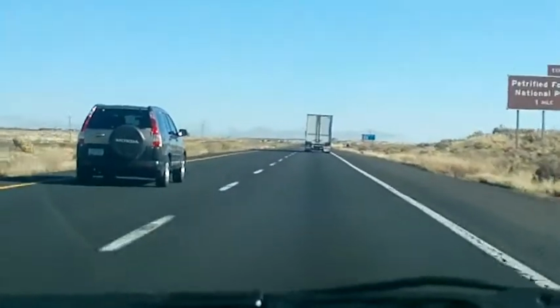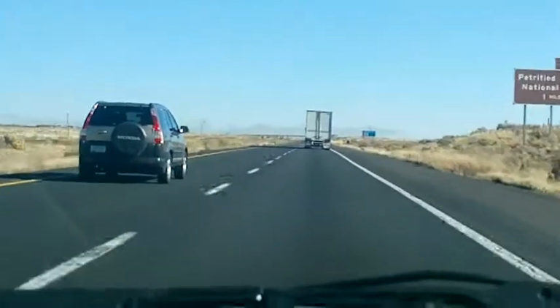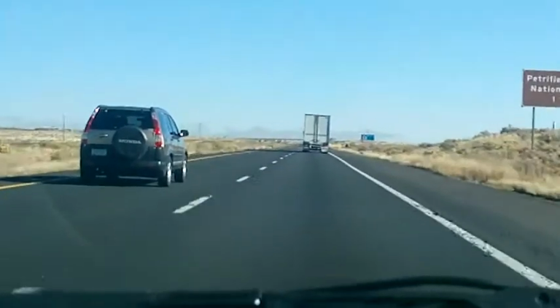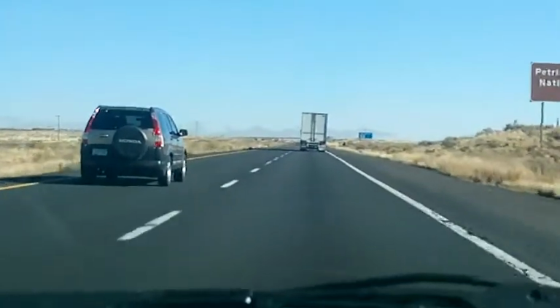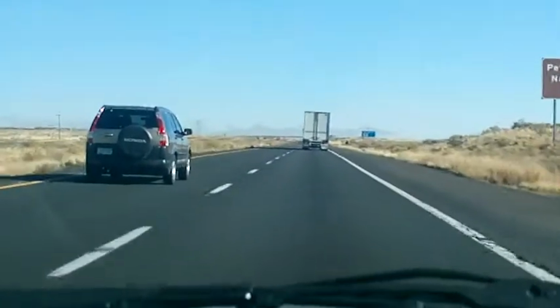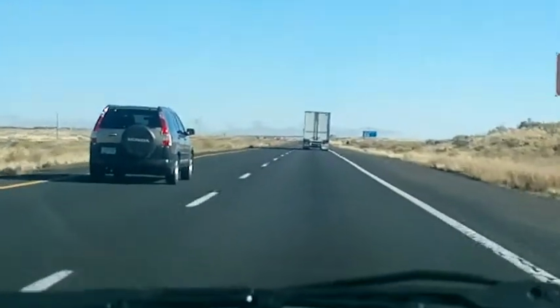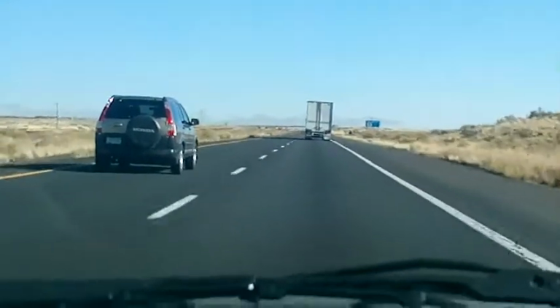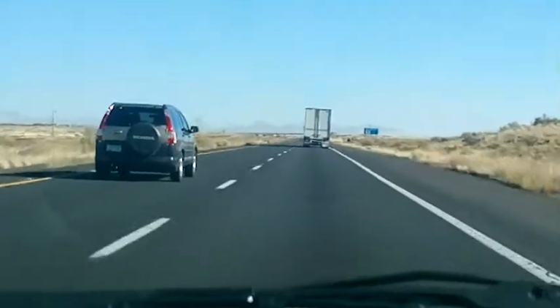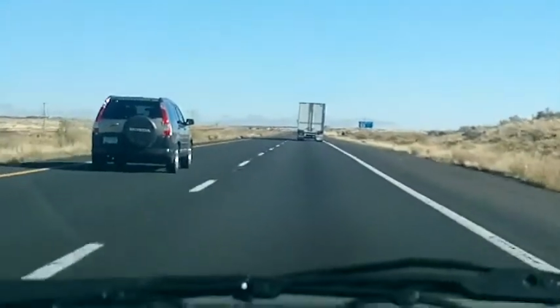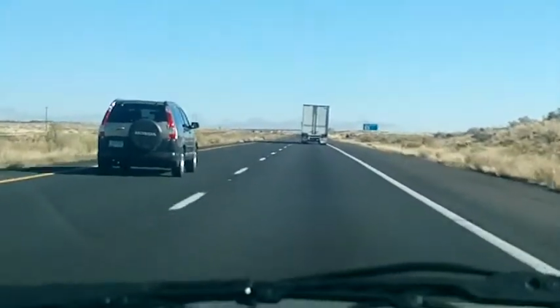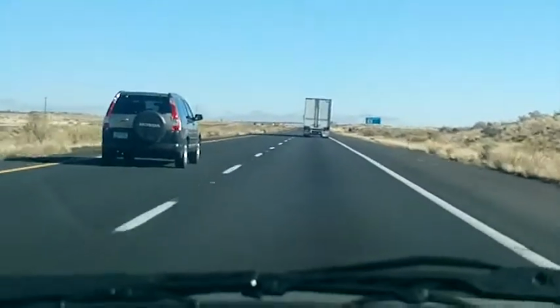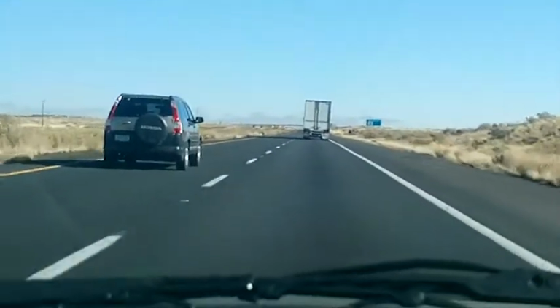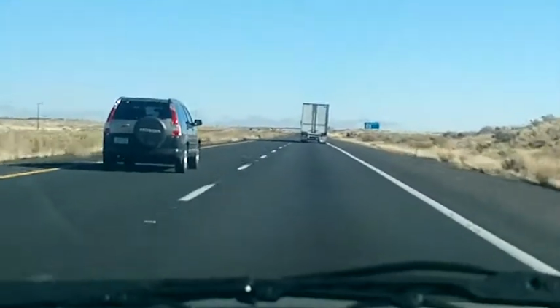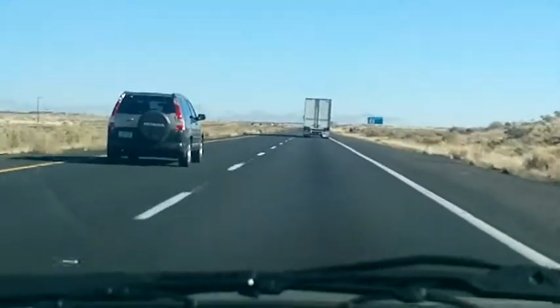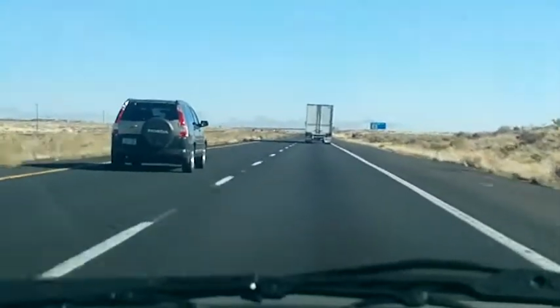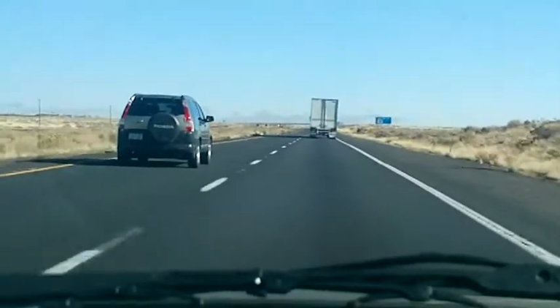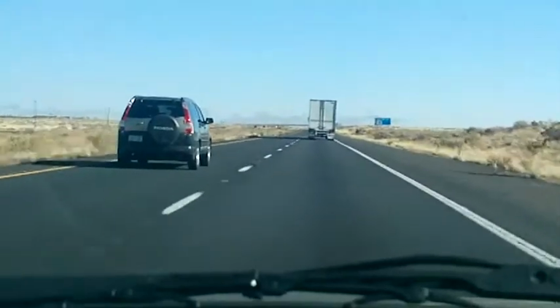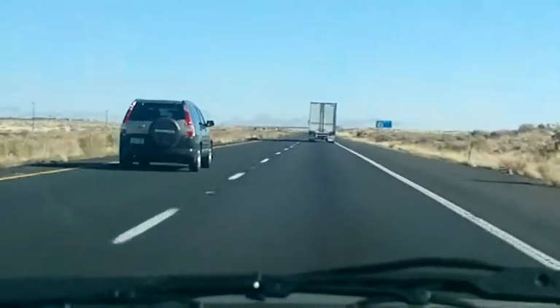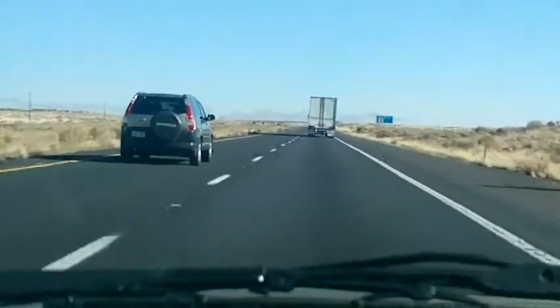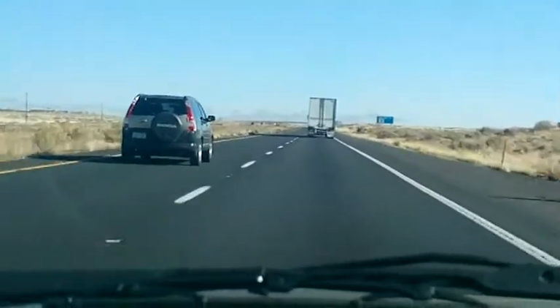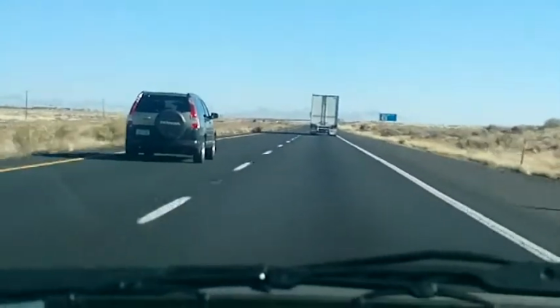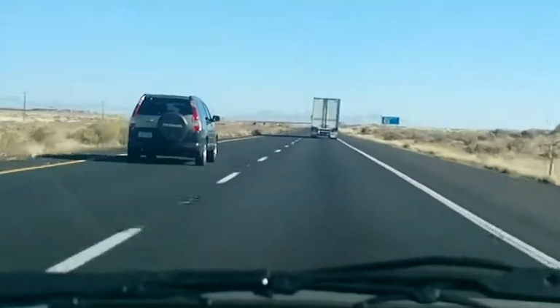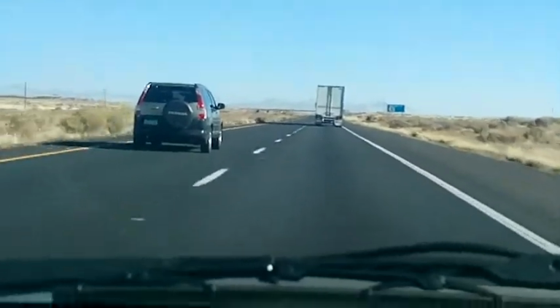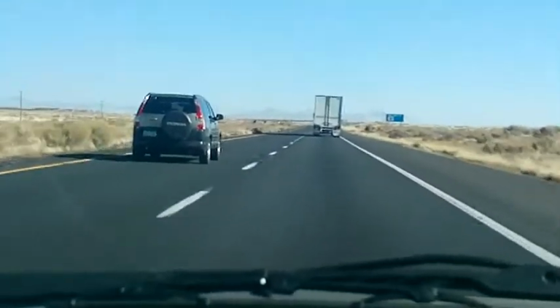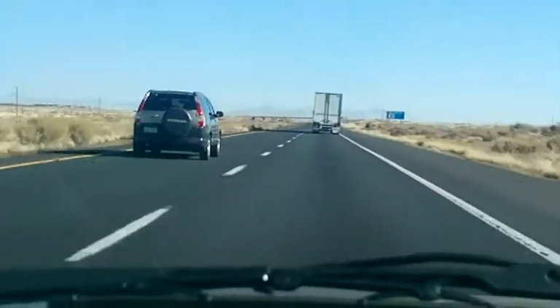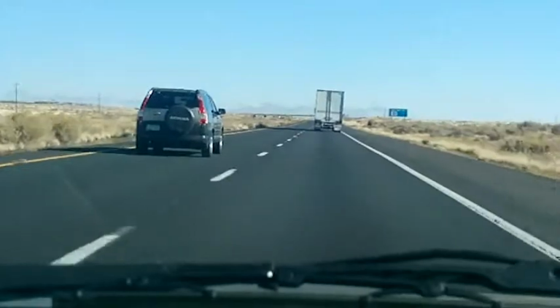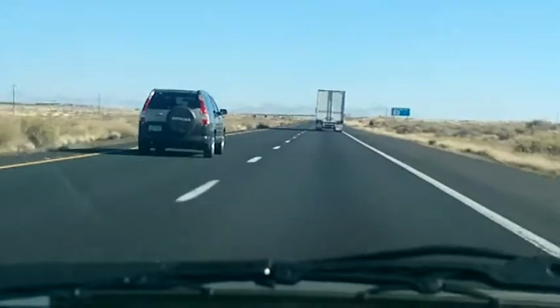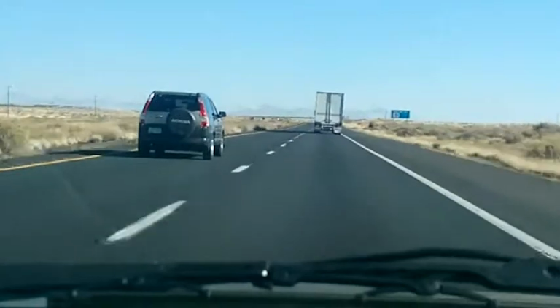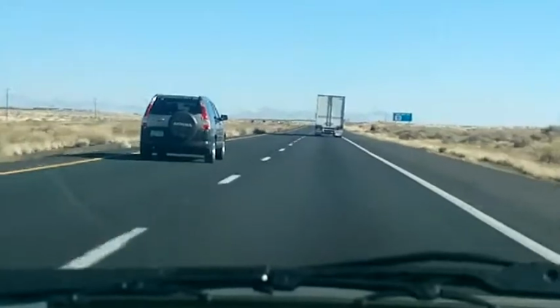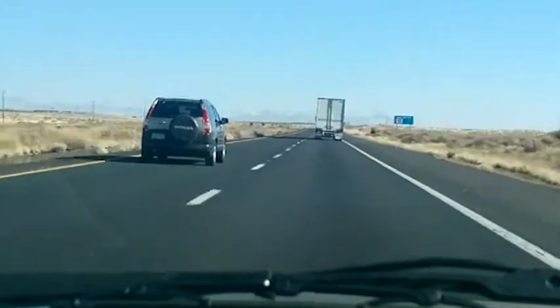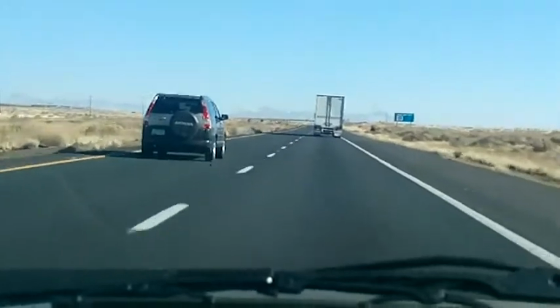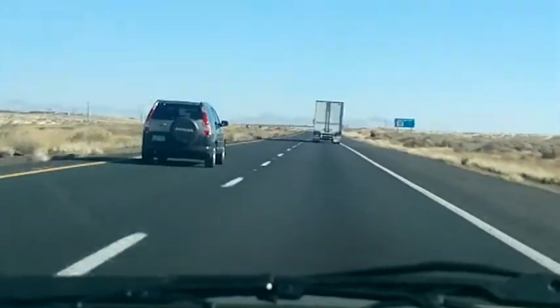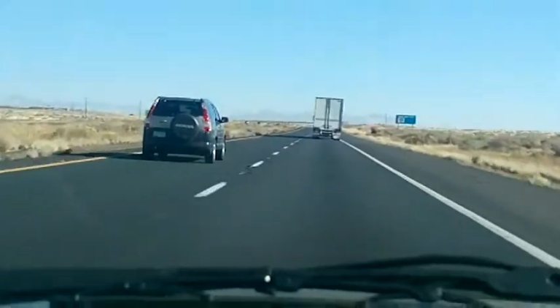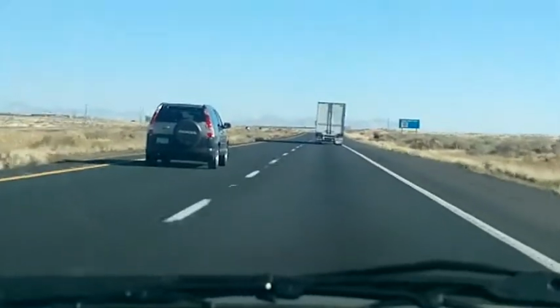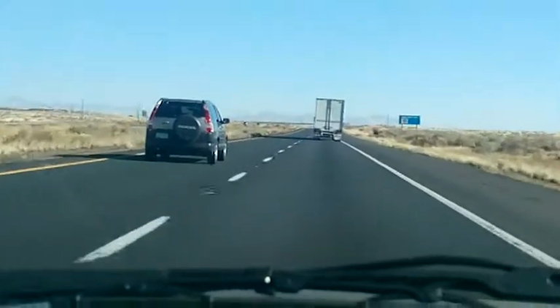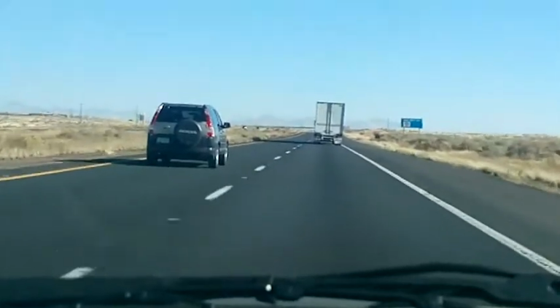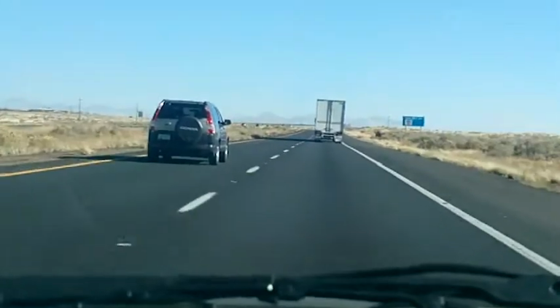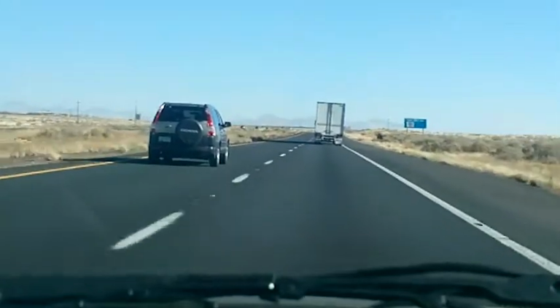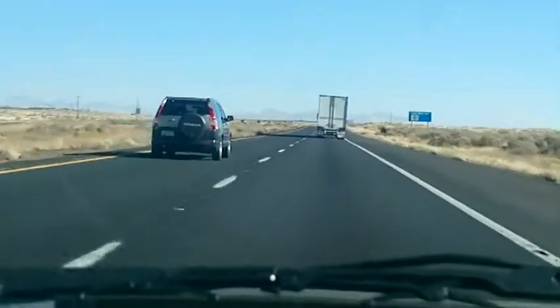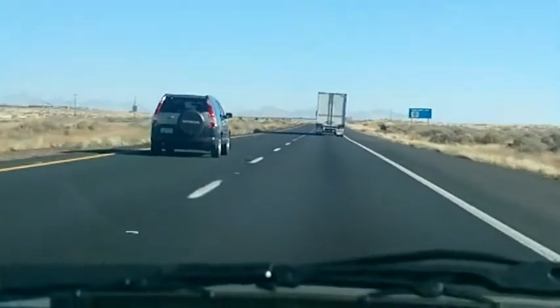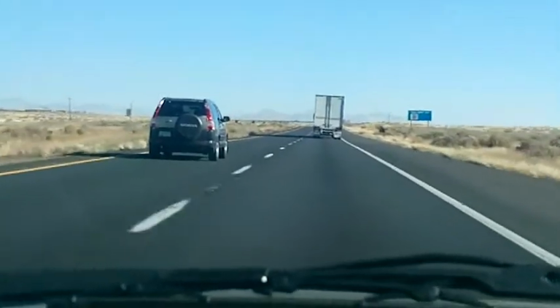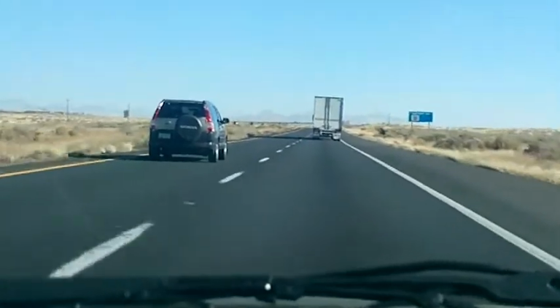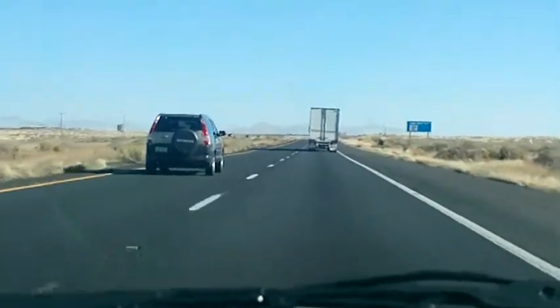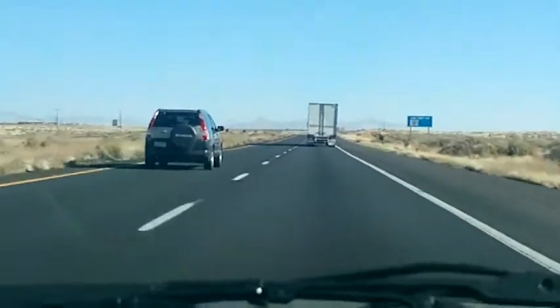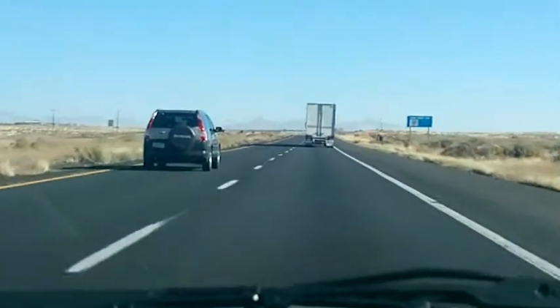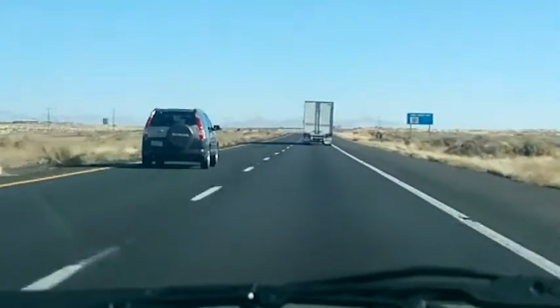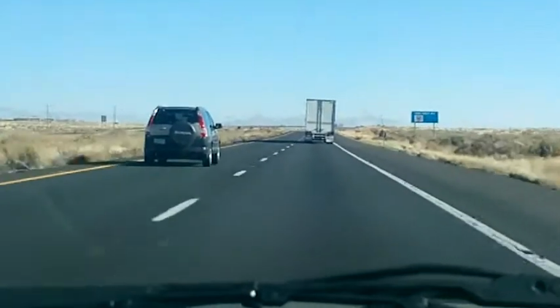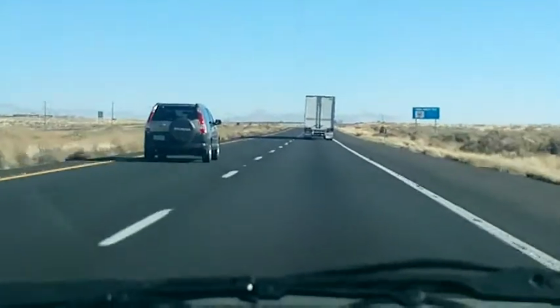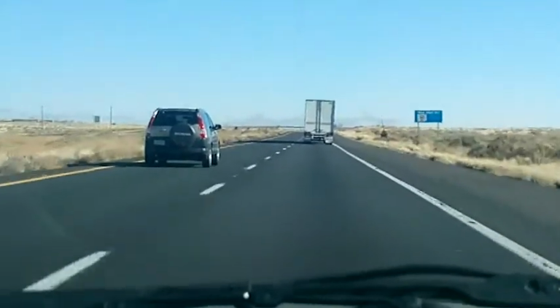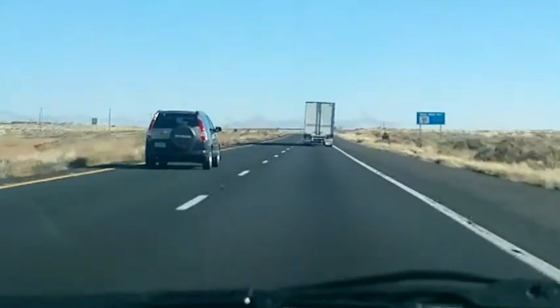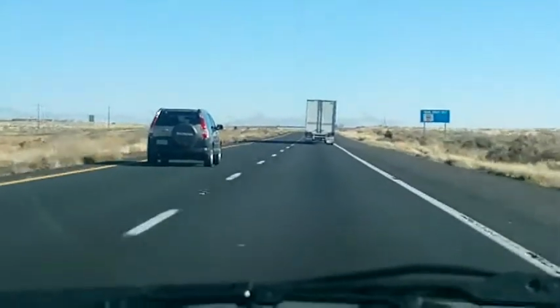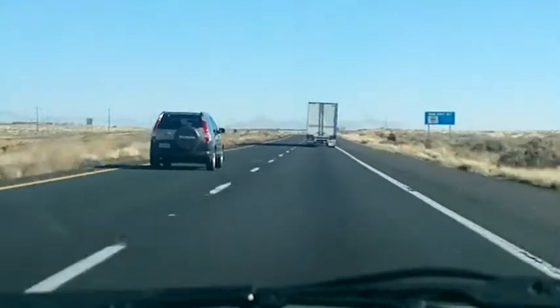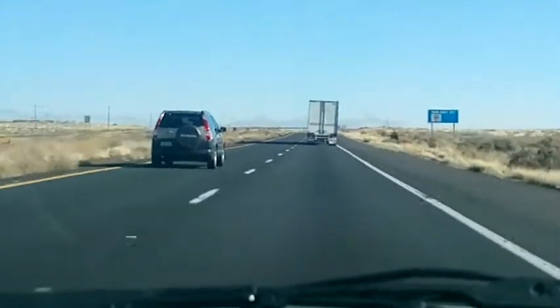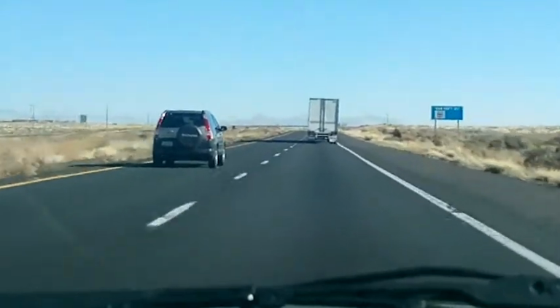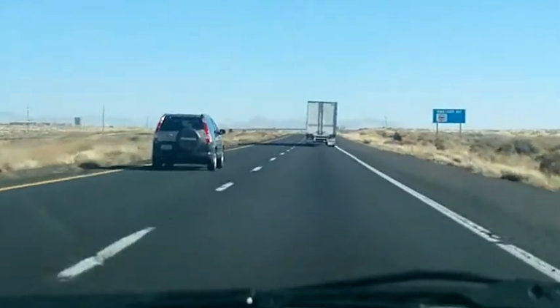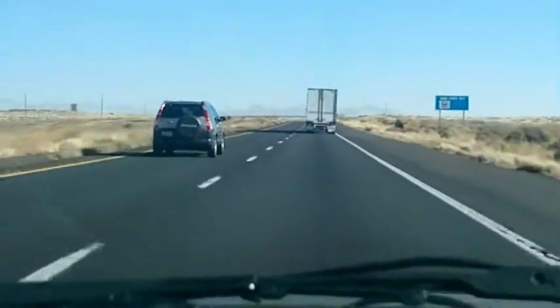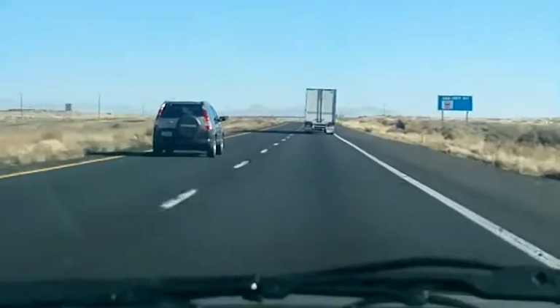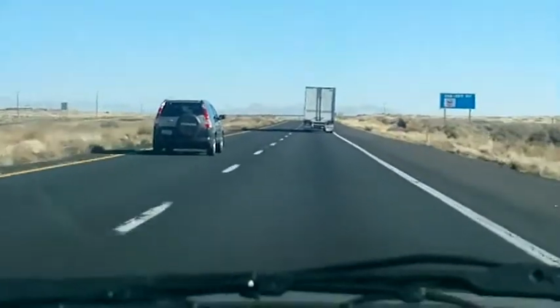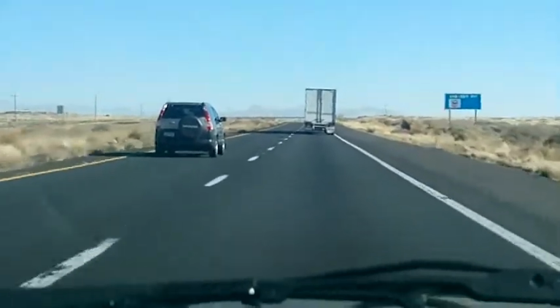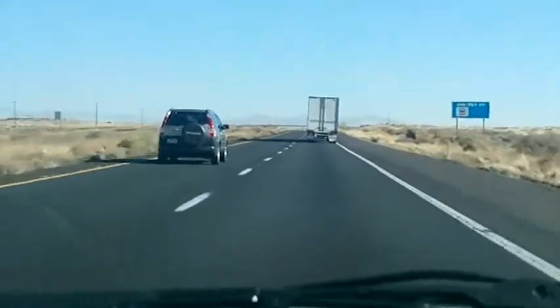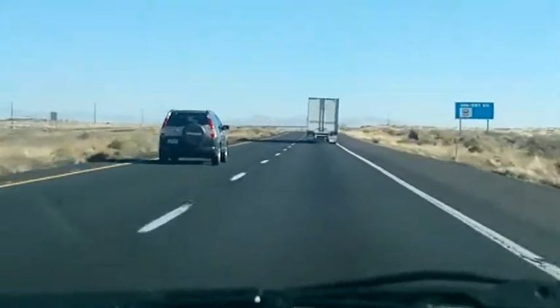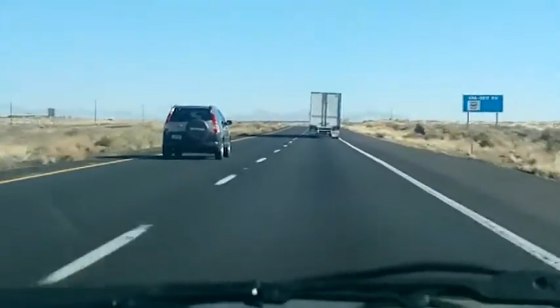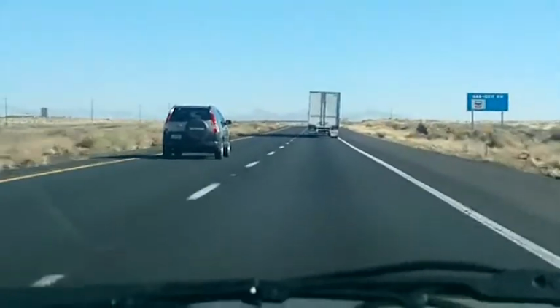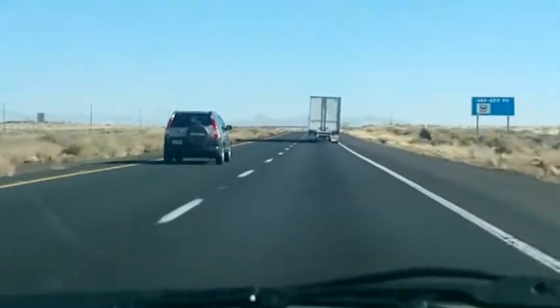Thanks for tuning in to the Petrified Forest National Park Information Station. The park entrance is at exit 311 just ahead.